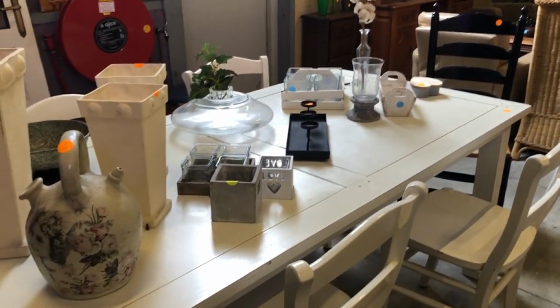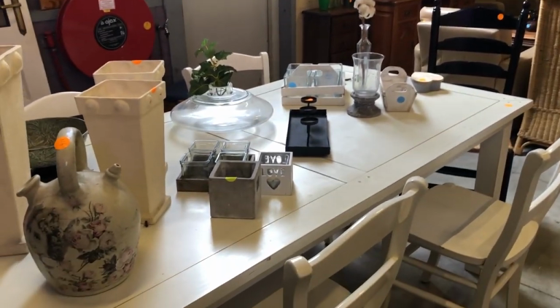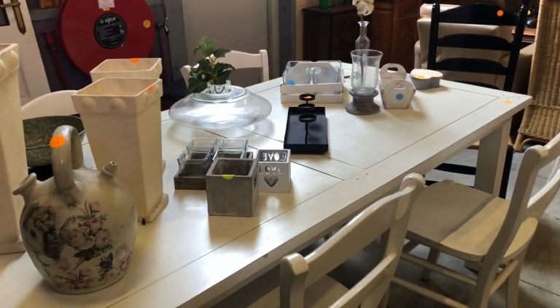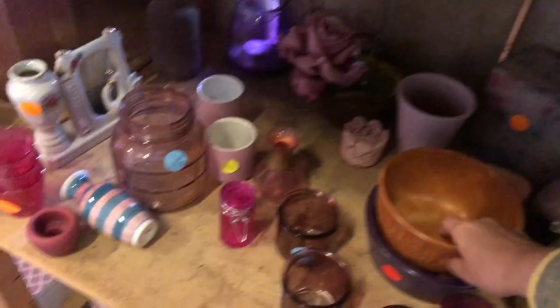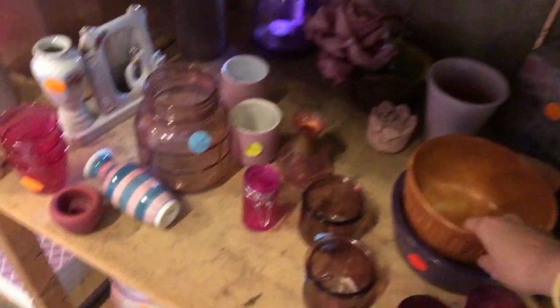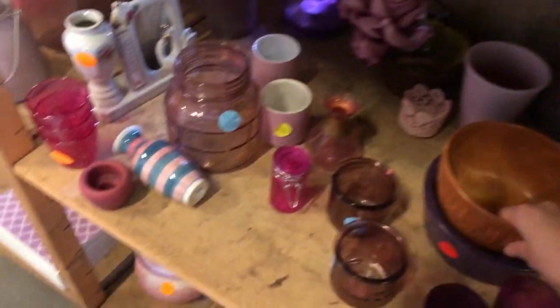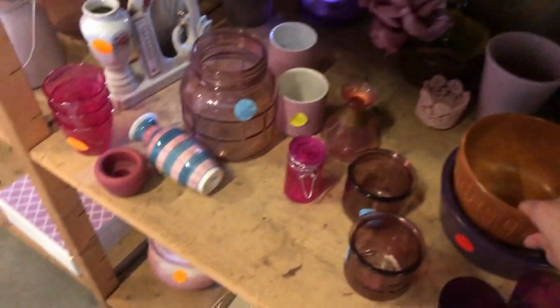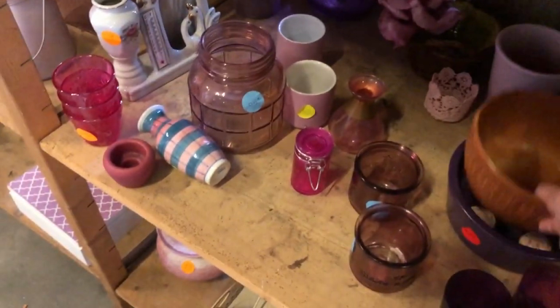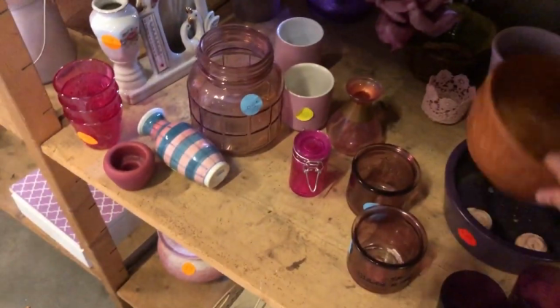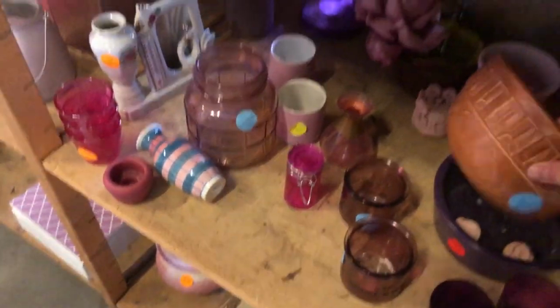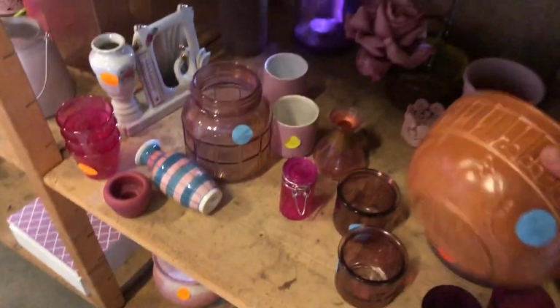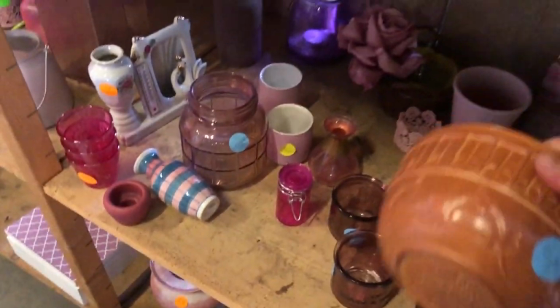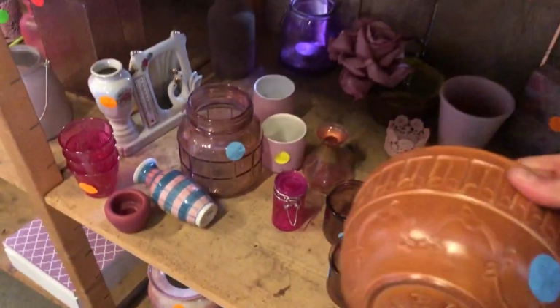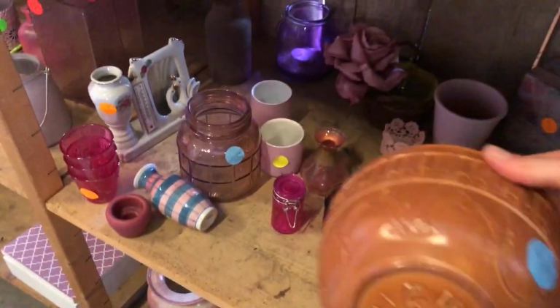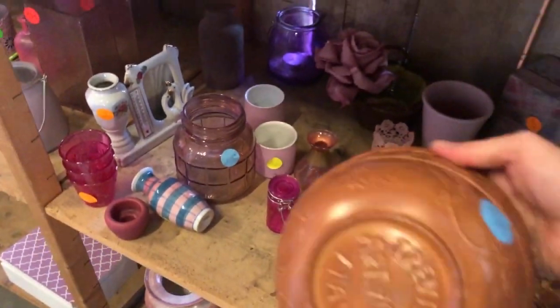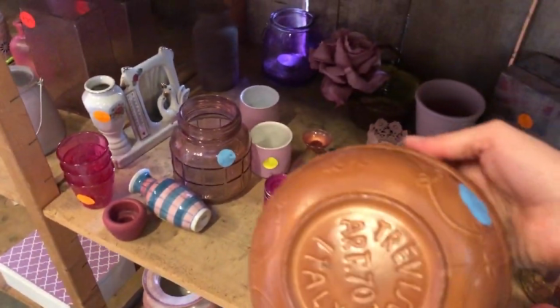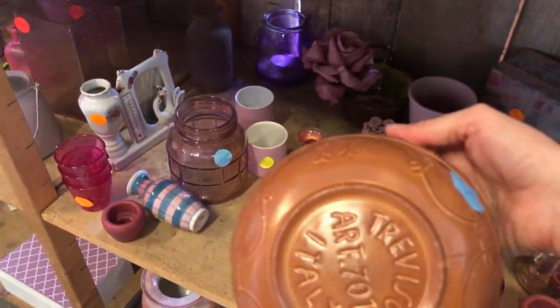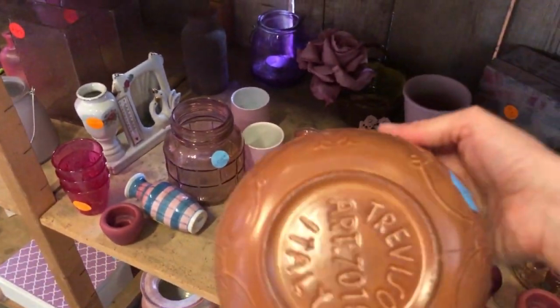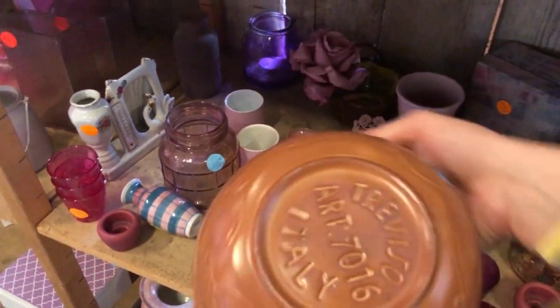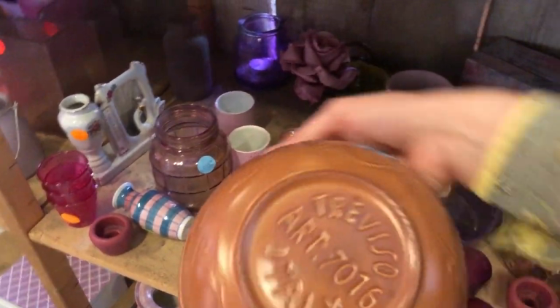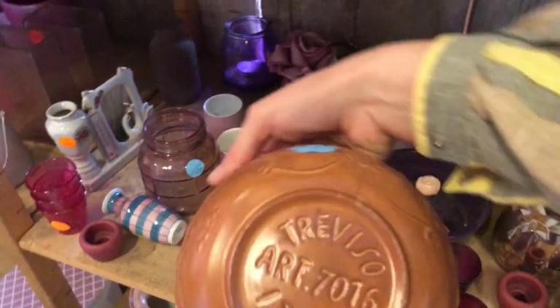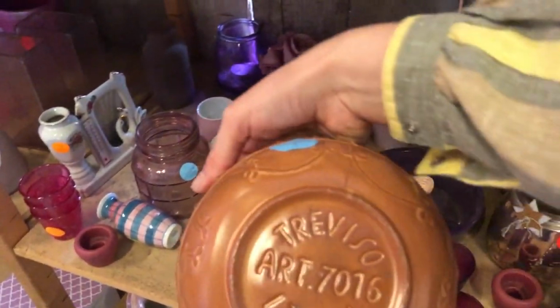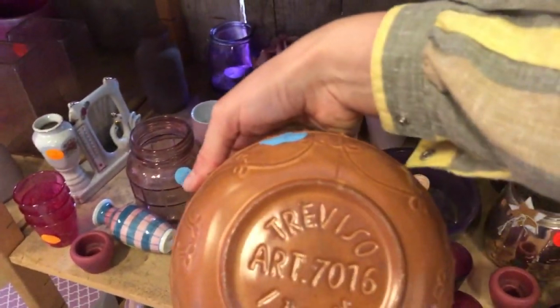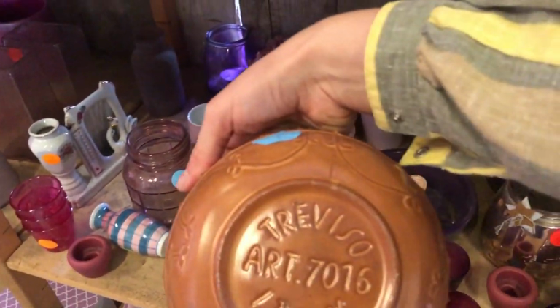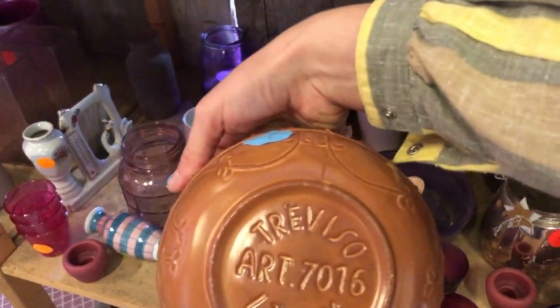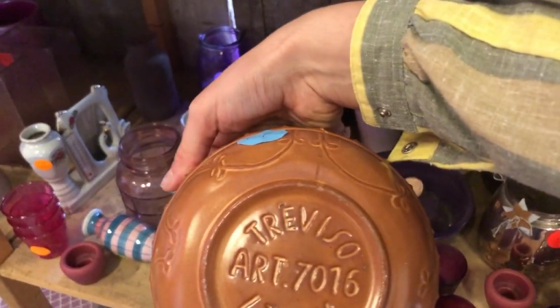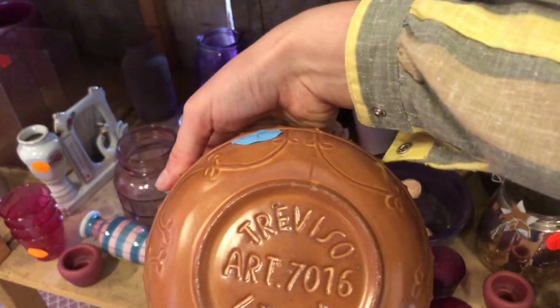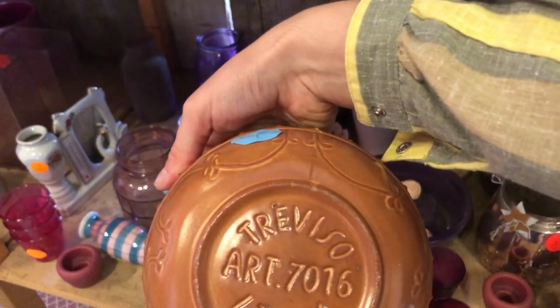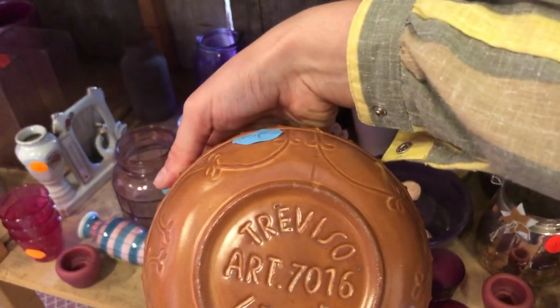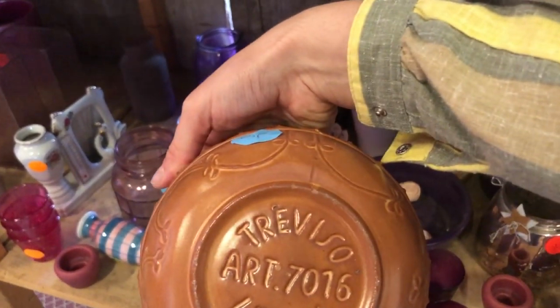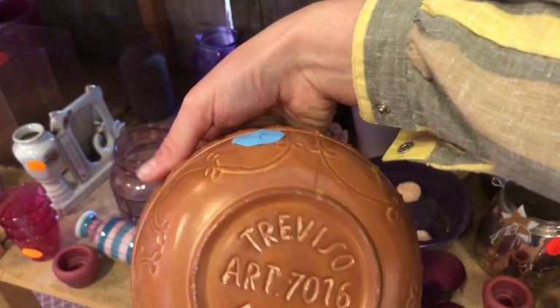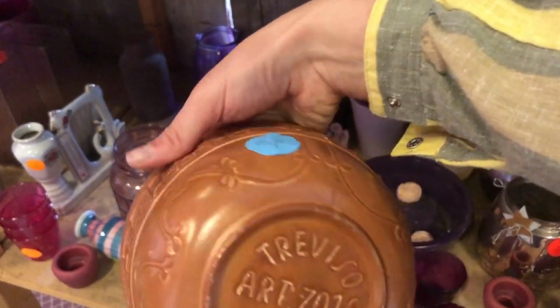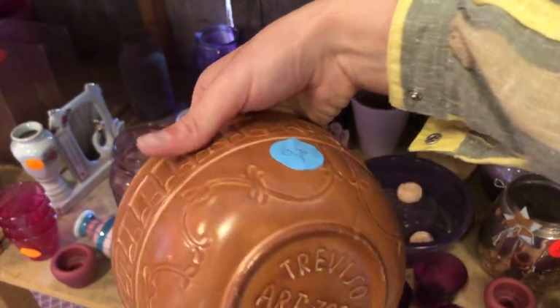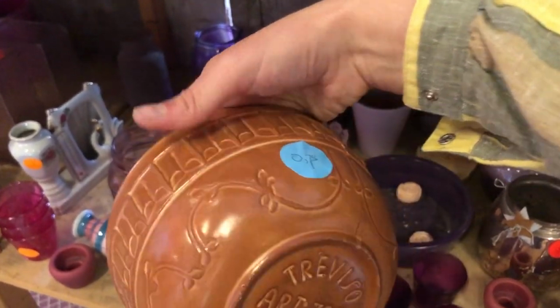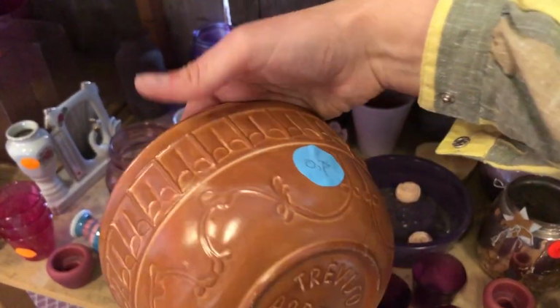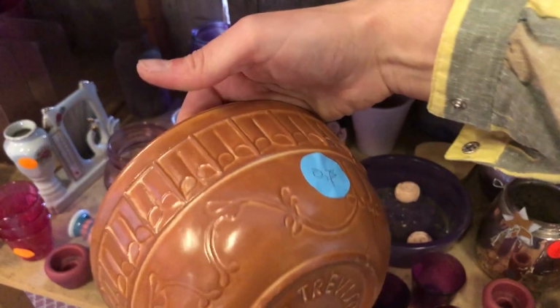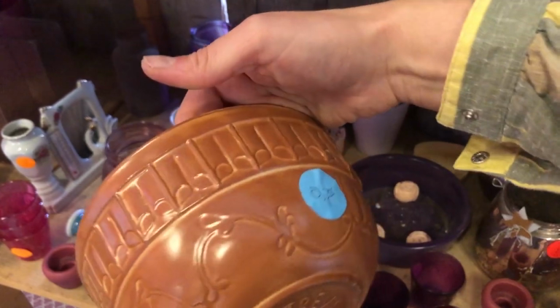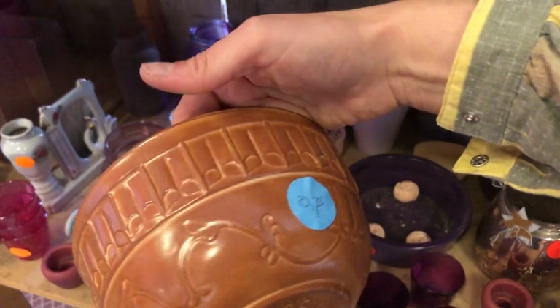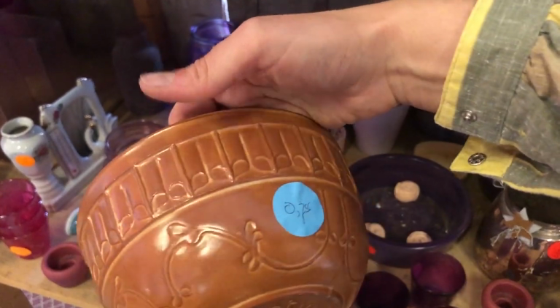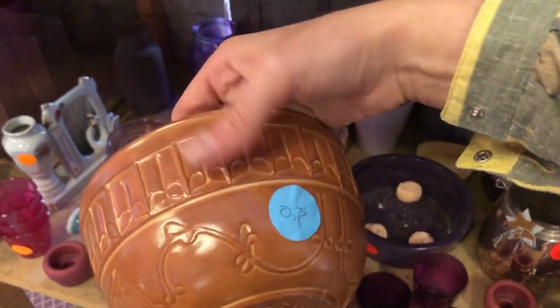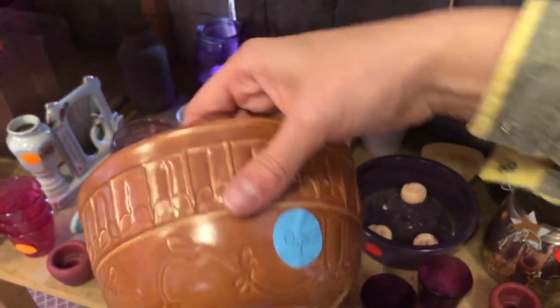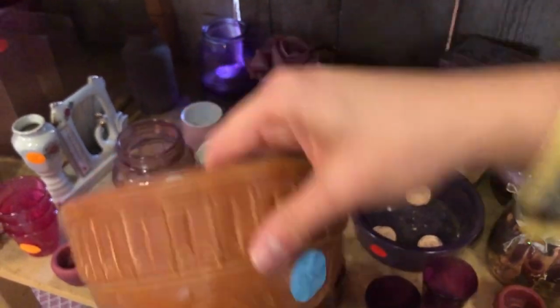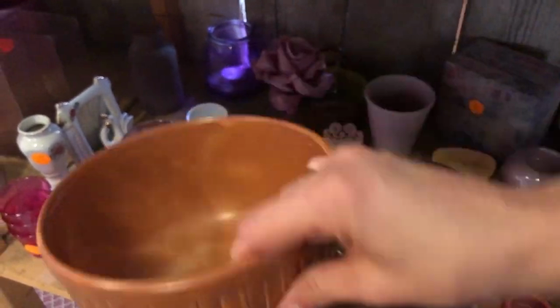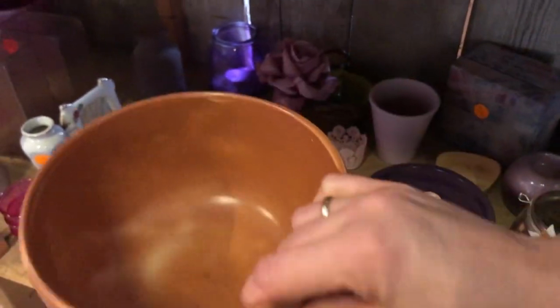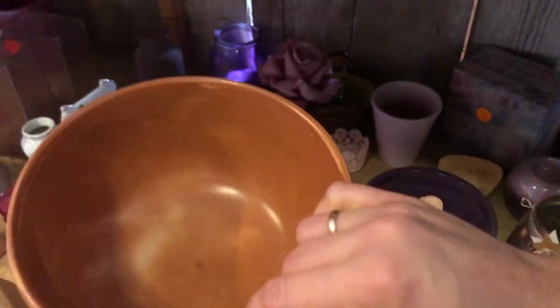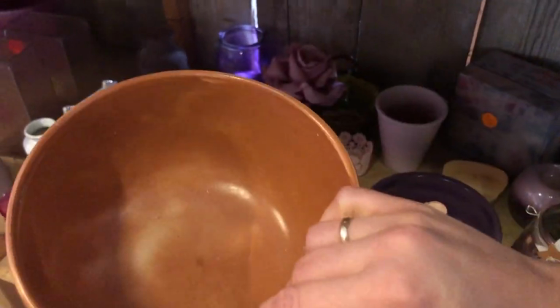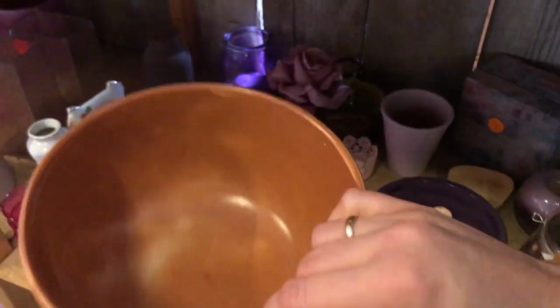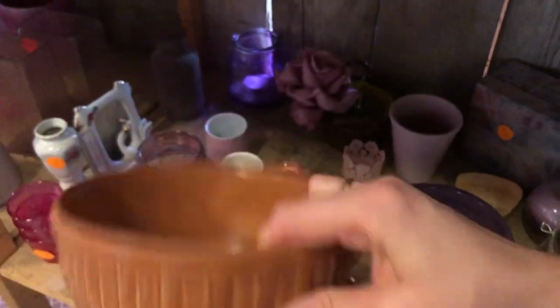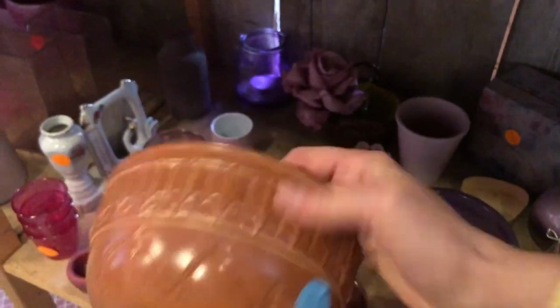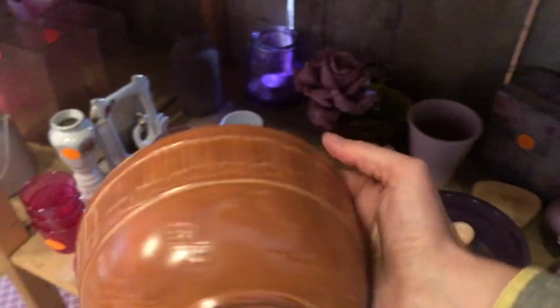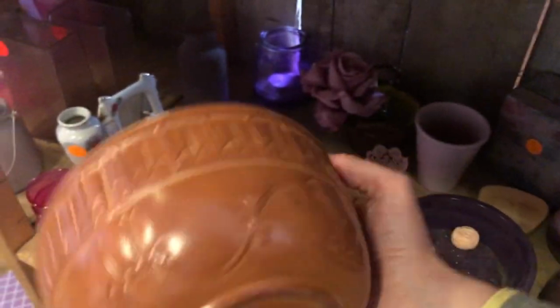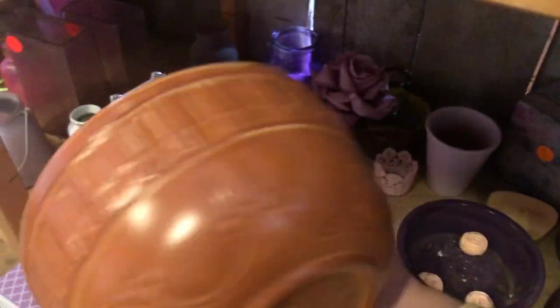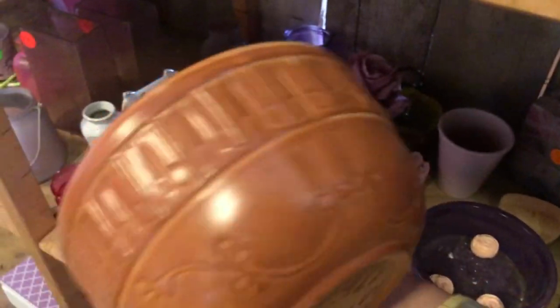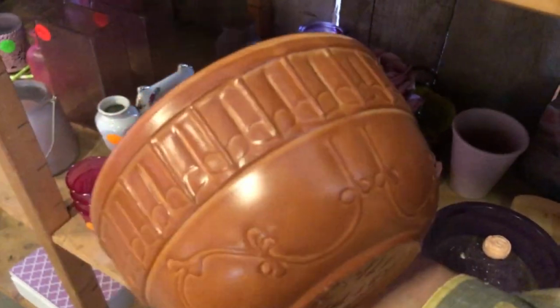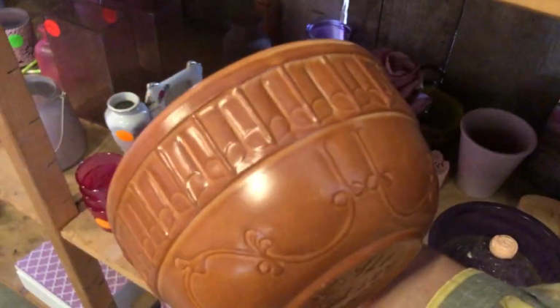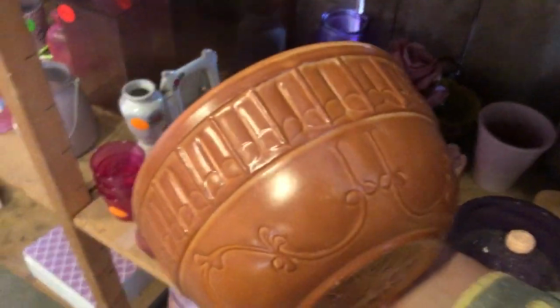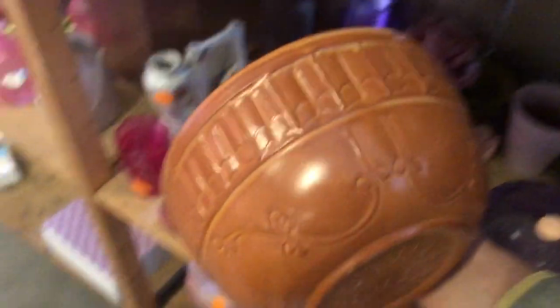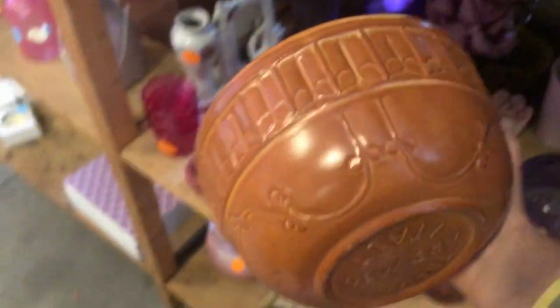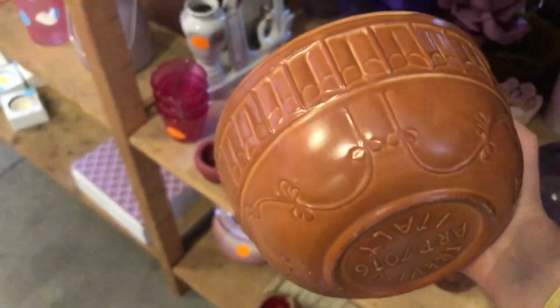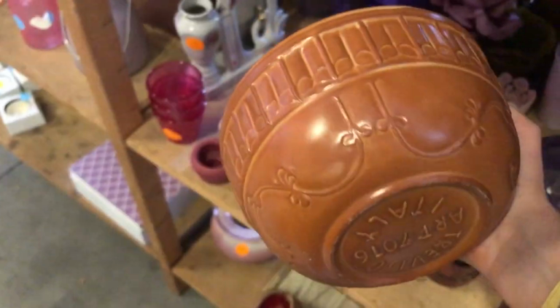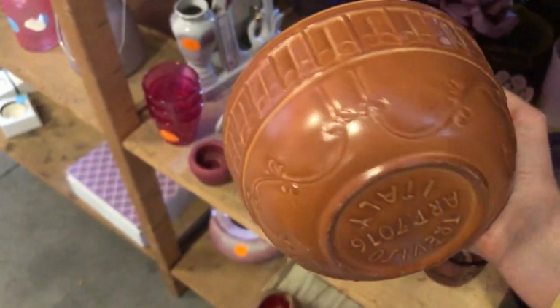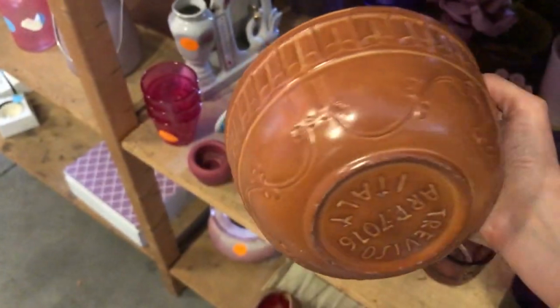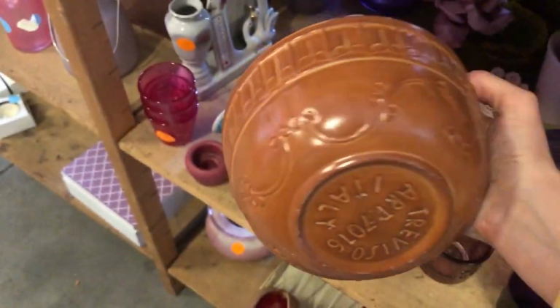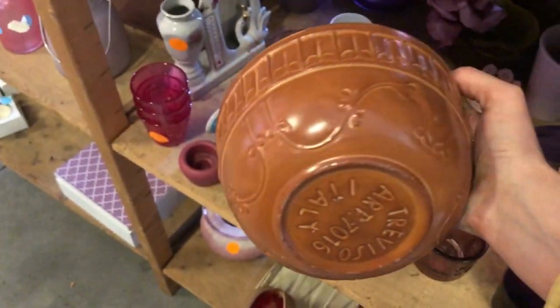This is a little Italian planter, likely from the 1970s. I did consider getting it, but it didn't strike me as something super special.